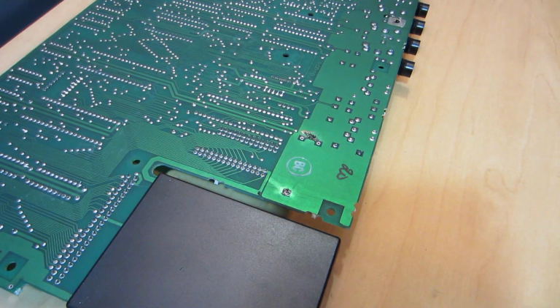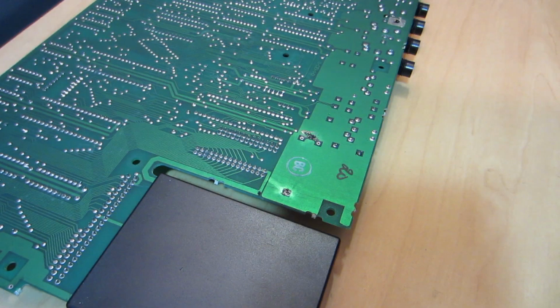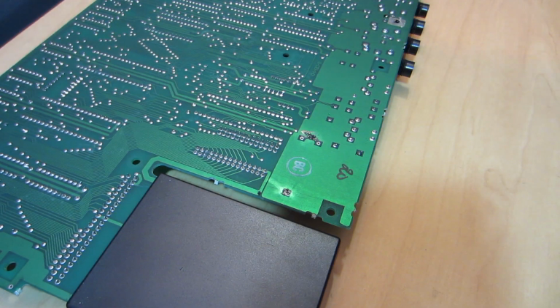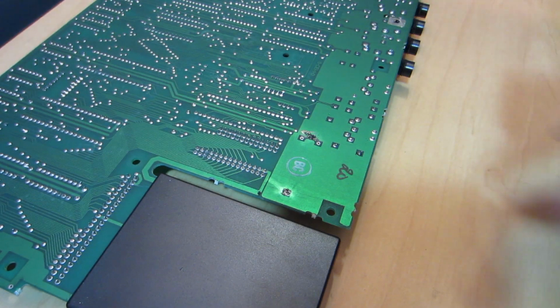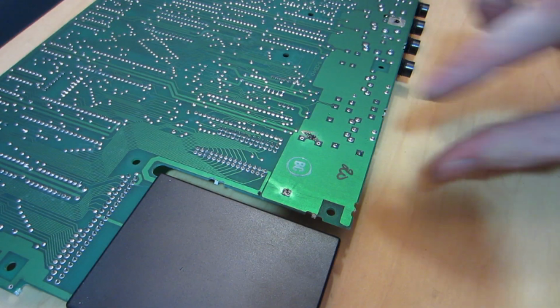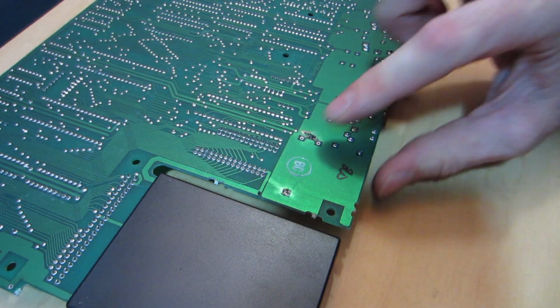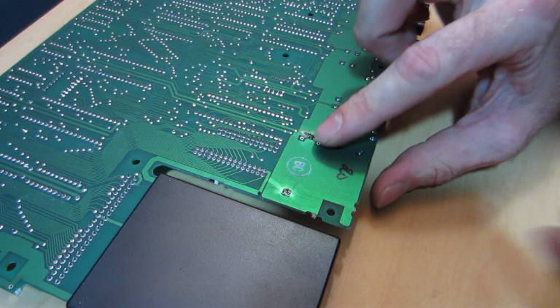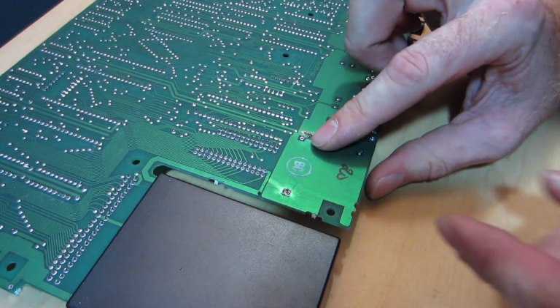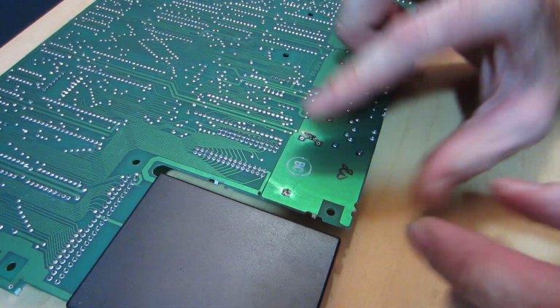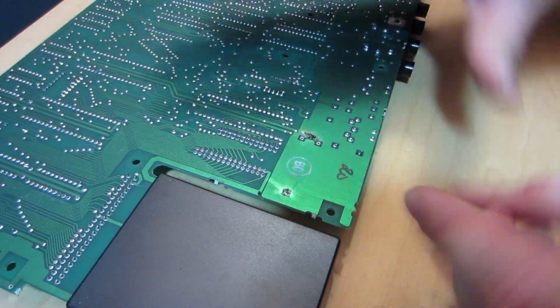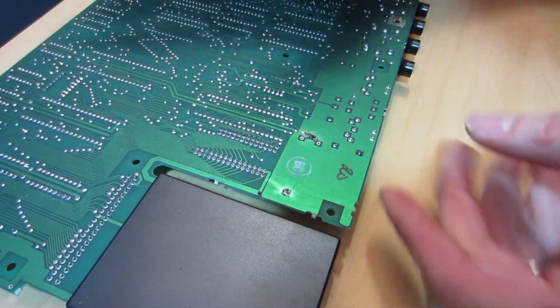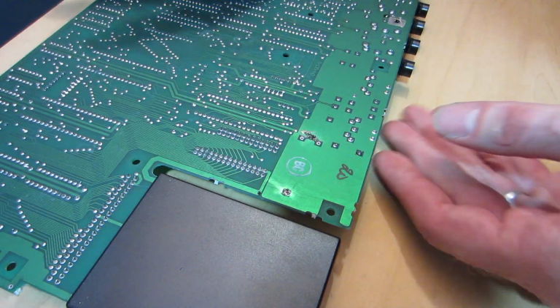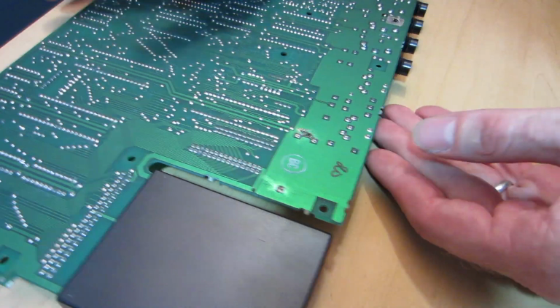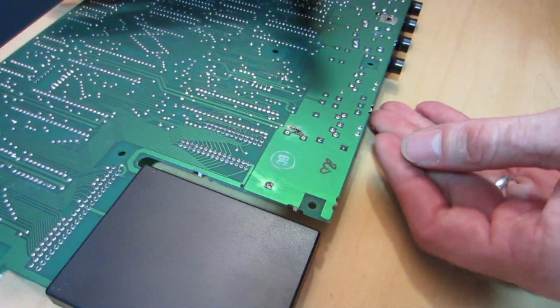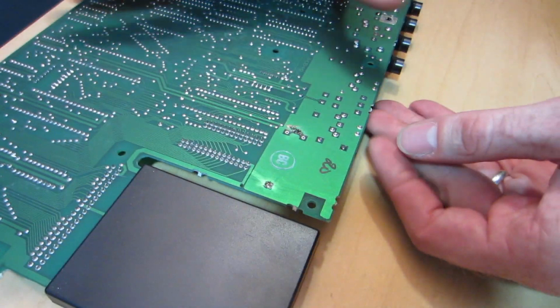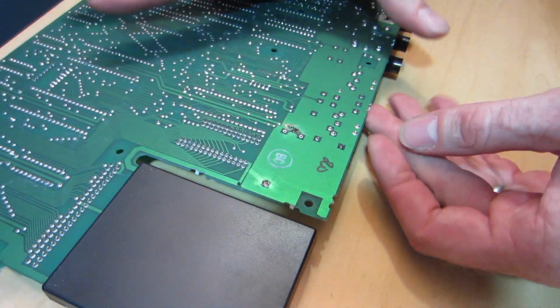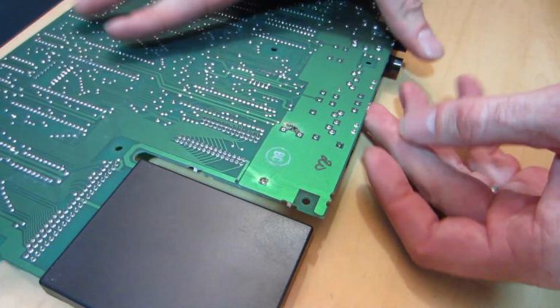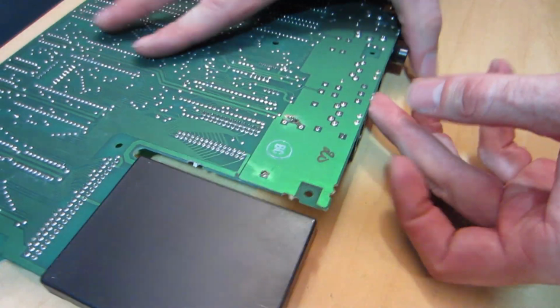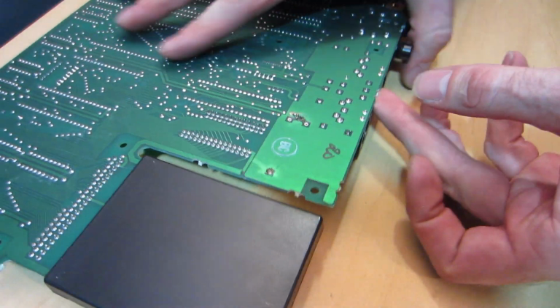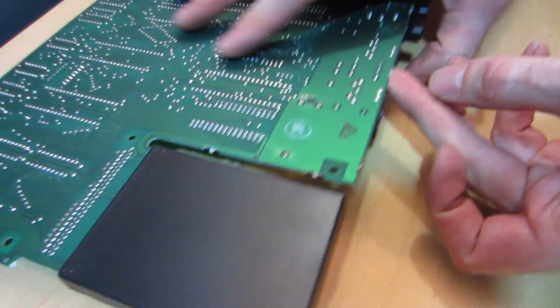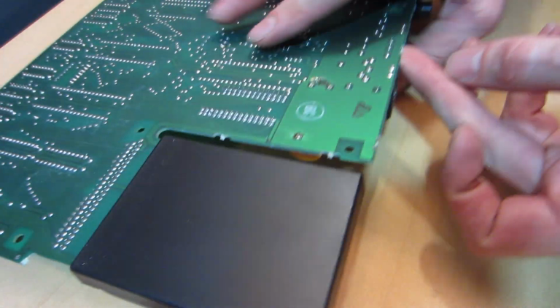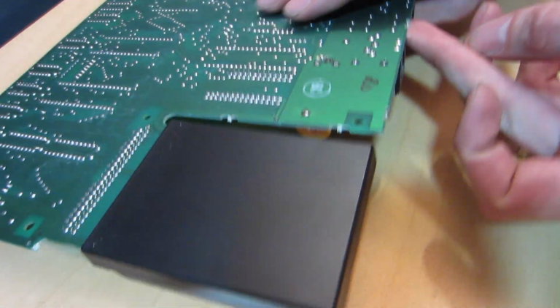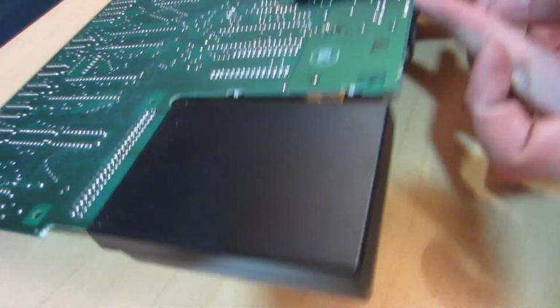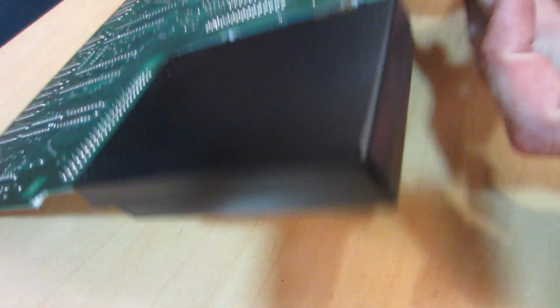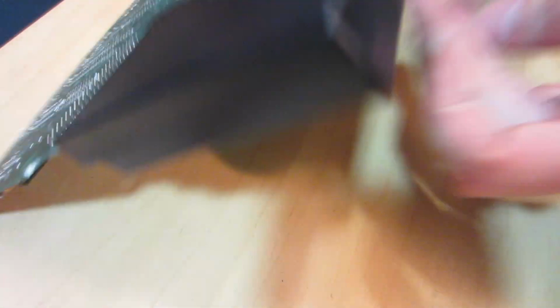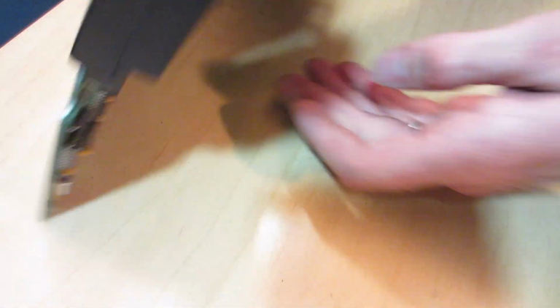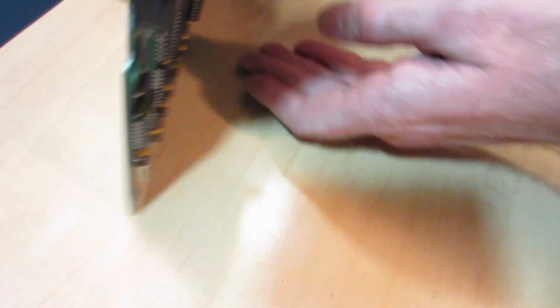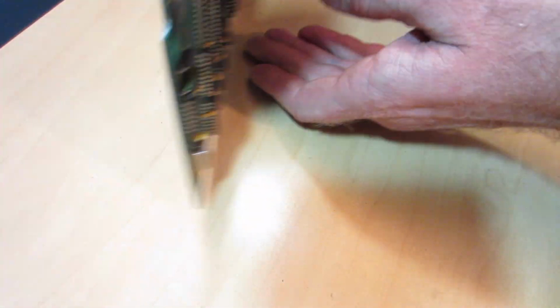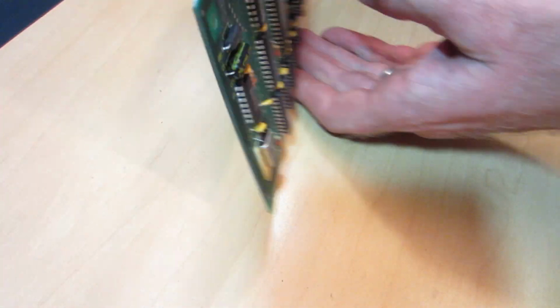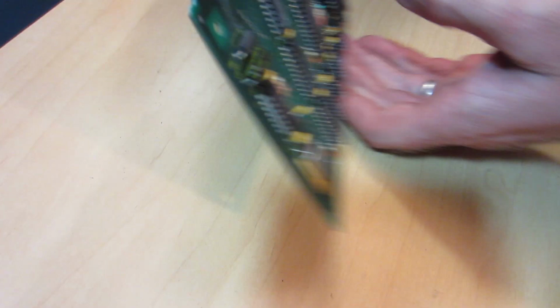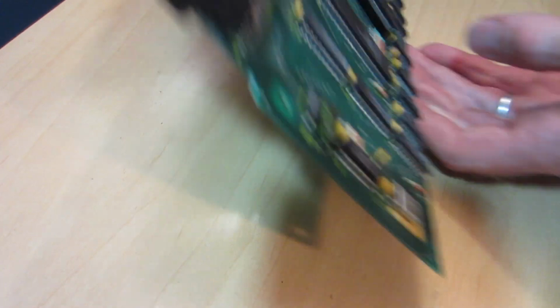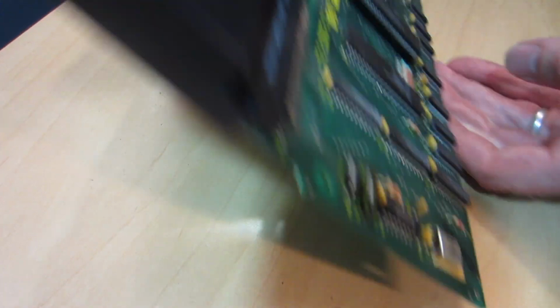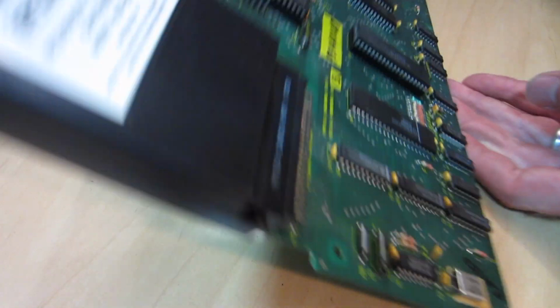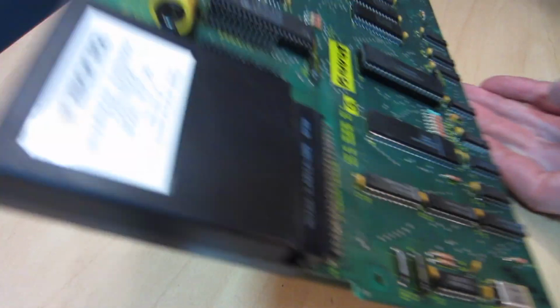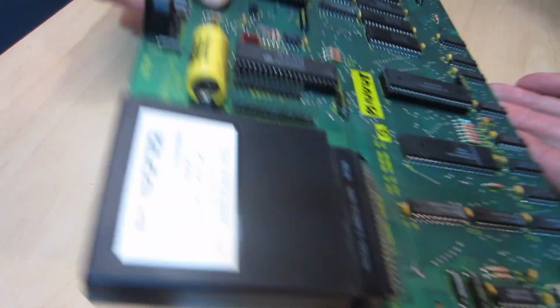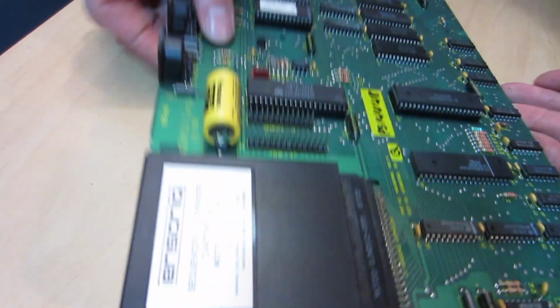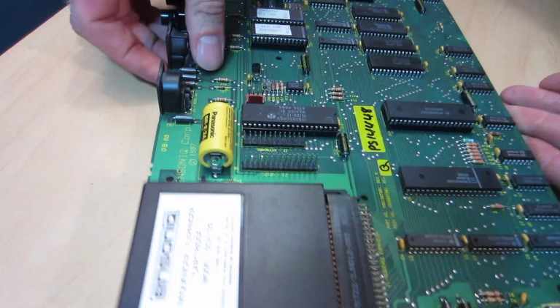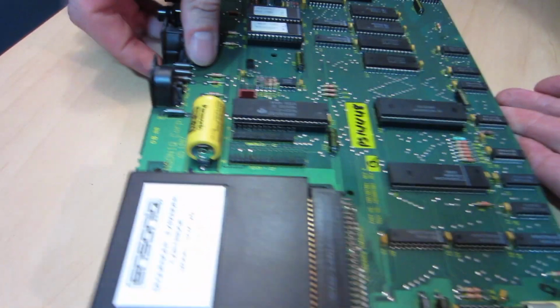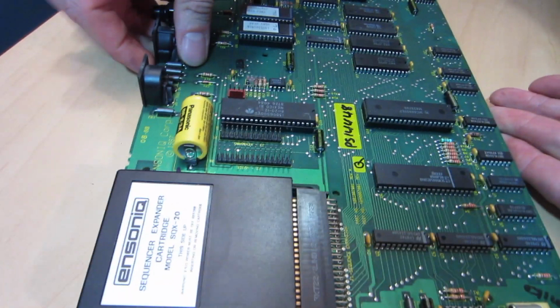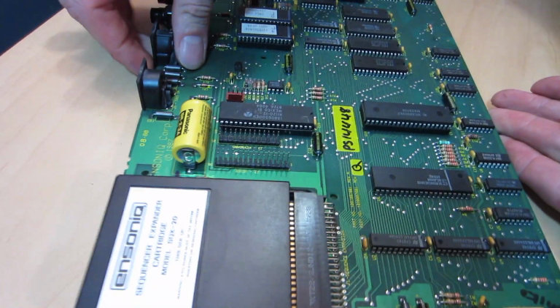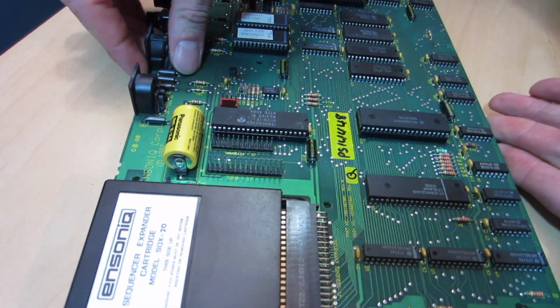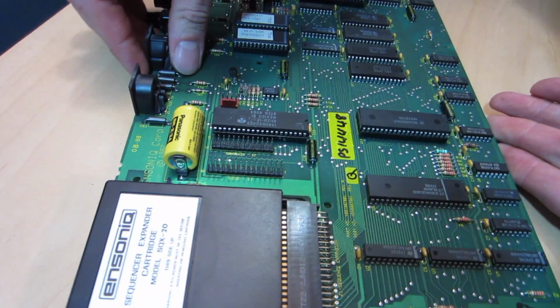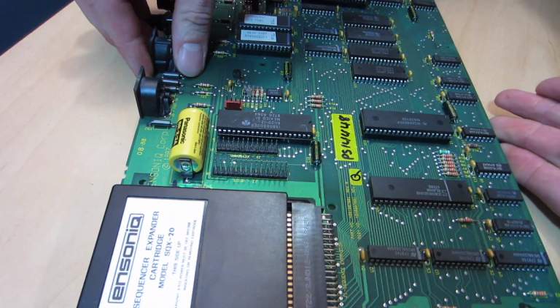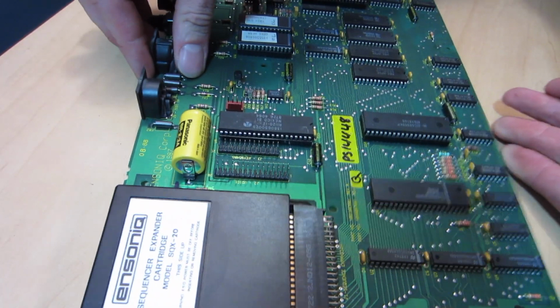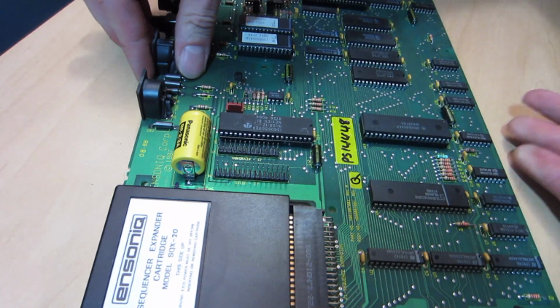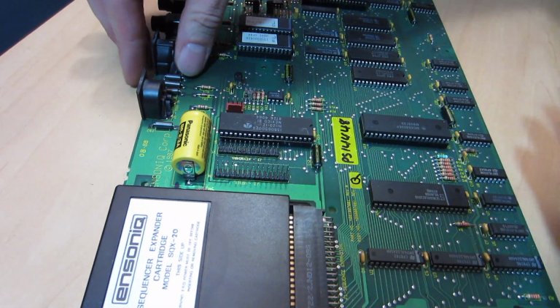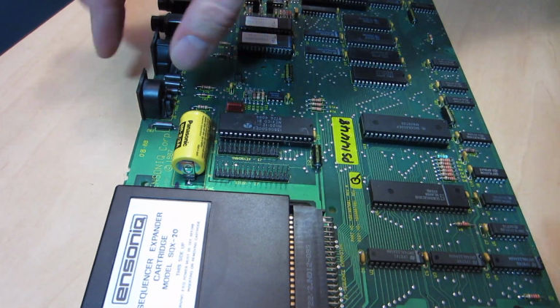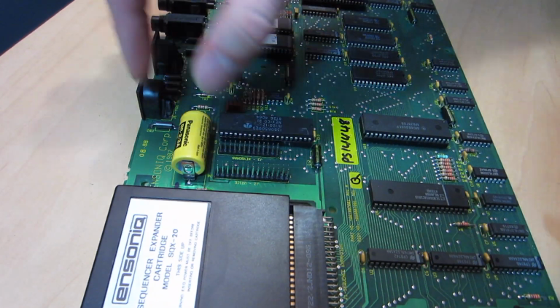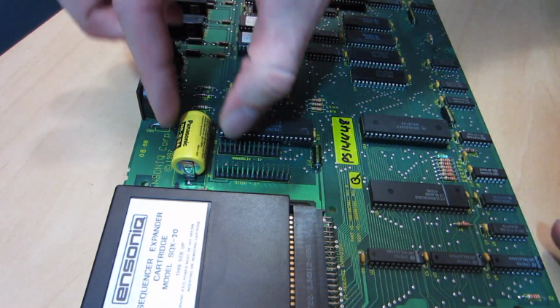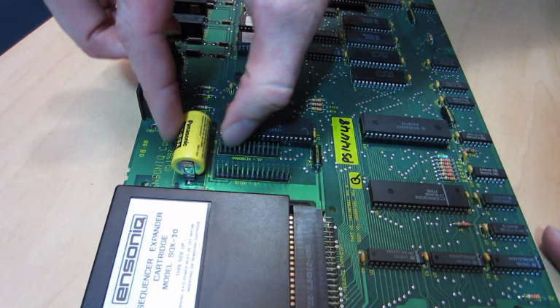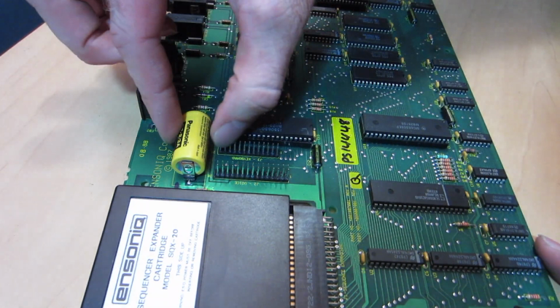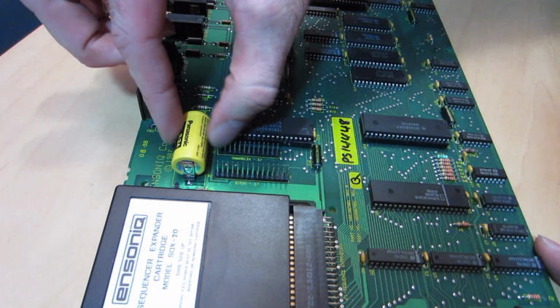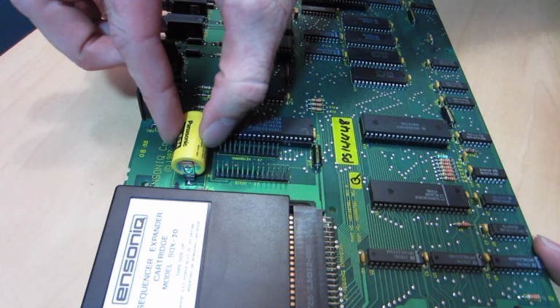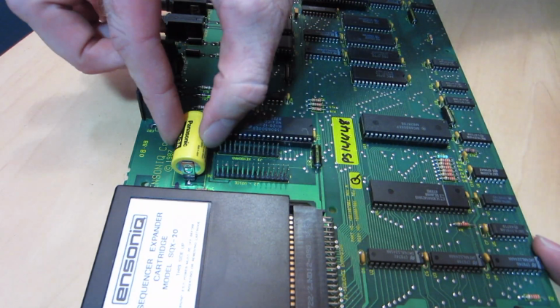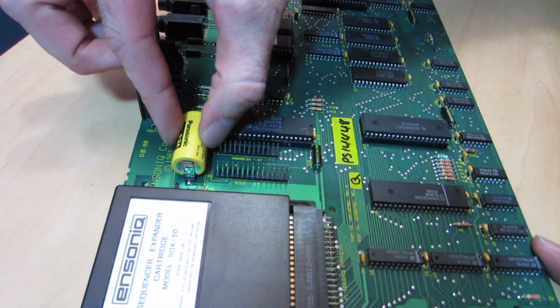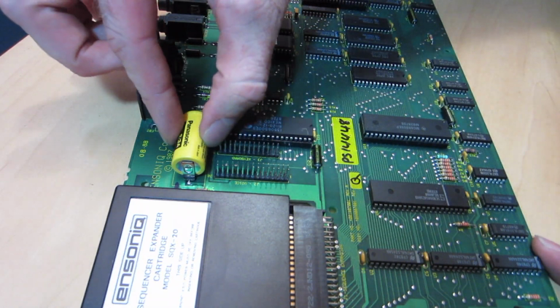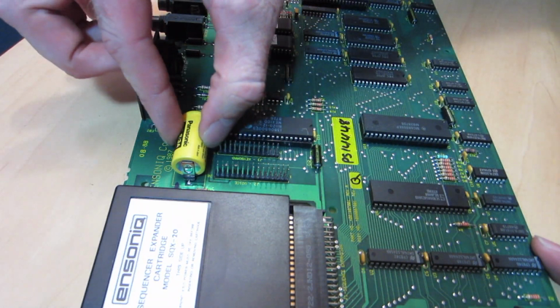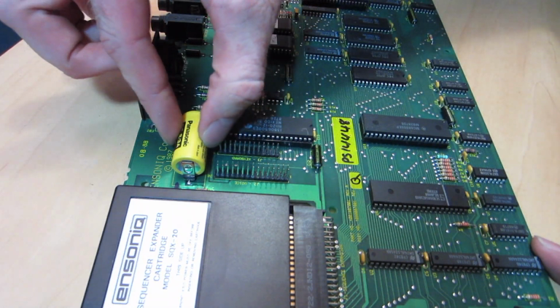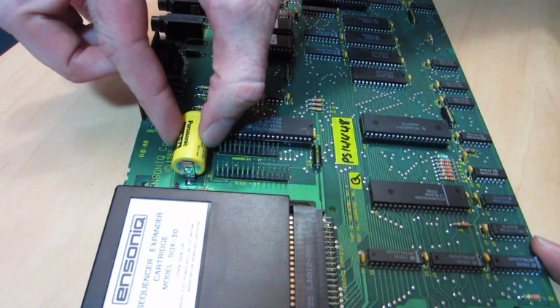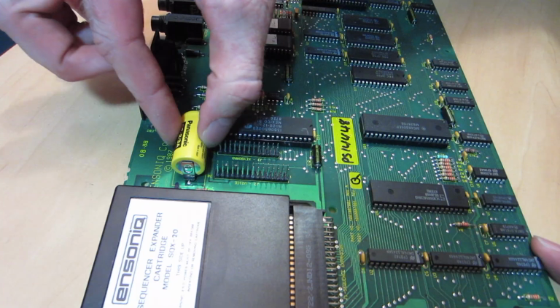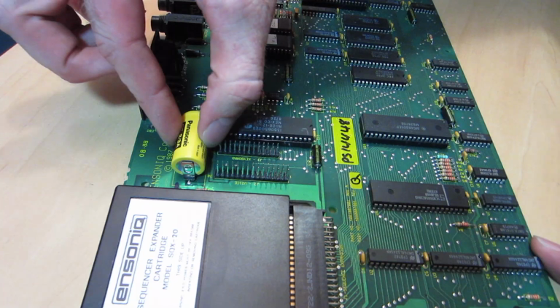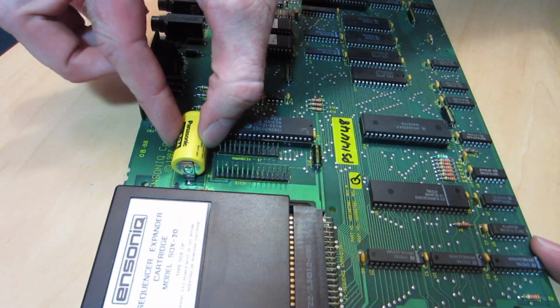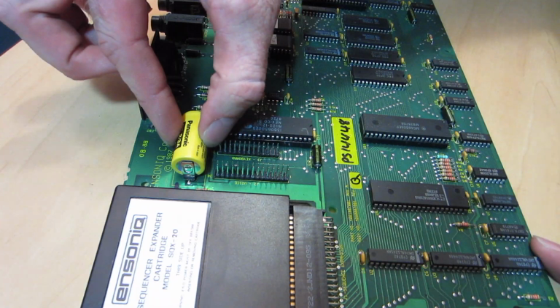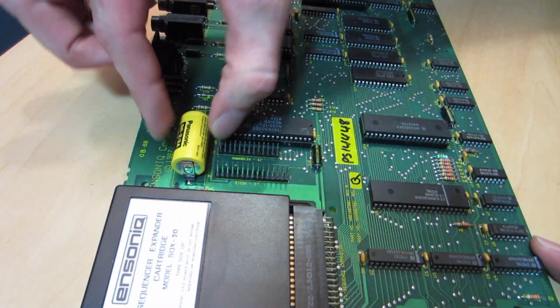And now I will flip it over and solder it into place. And there we go — battery is nice and secure.